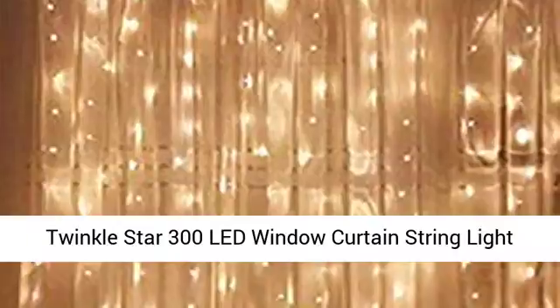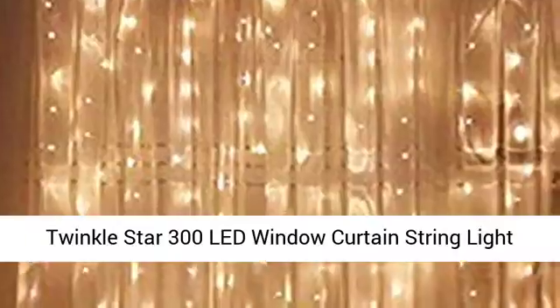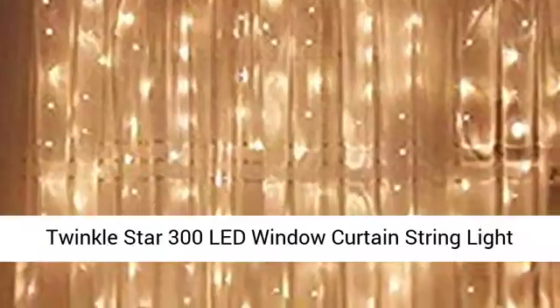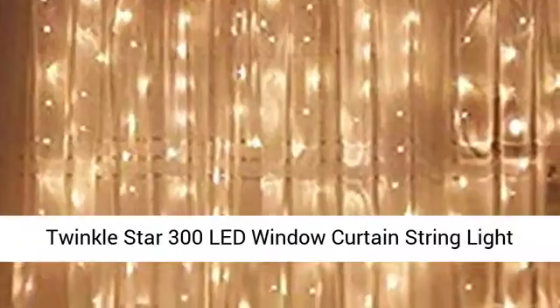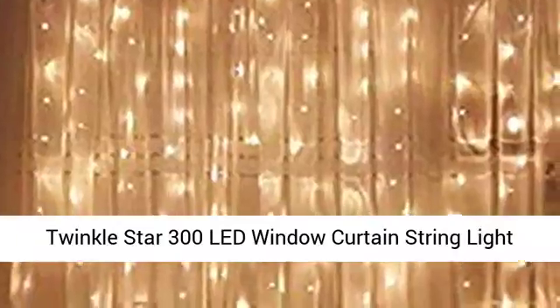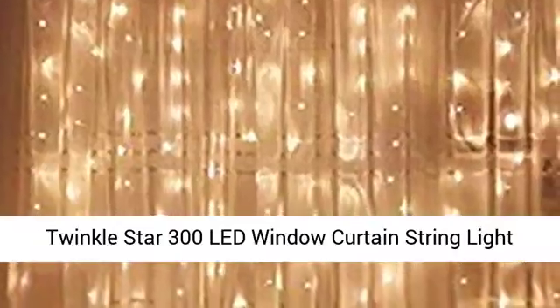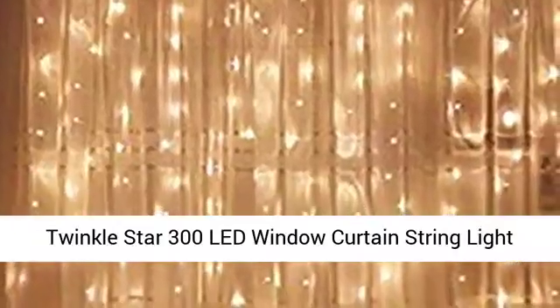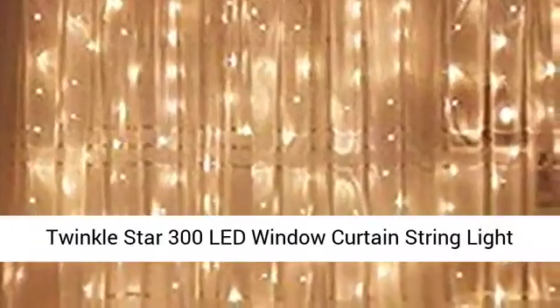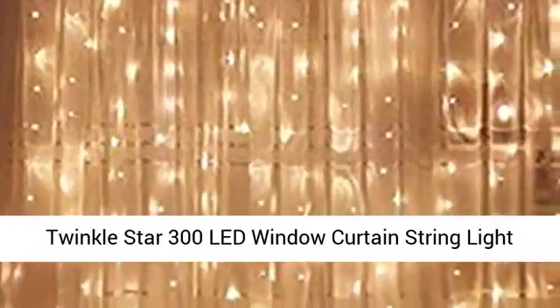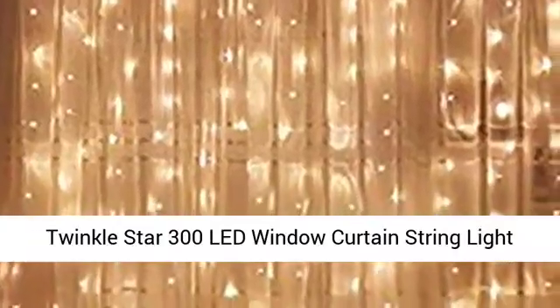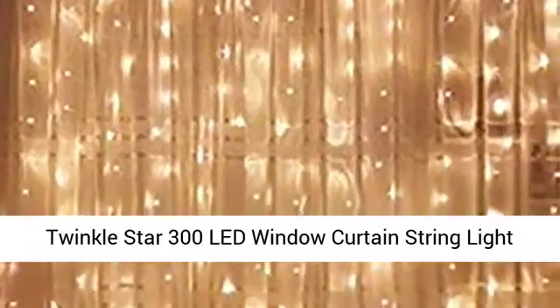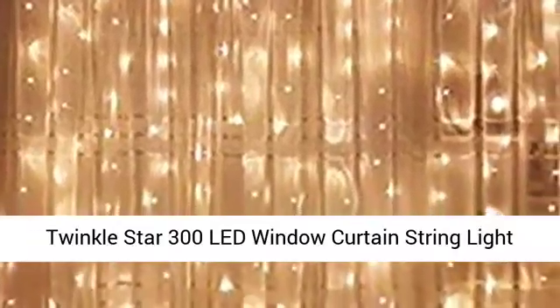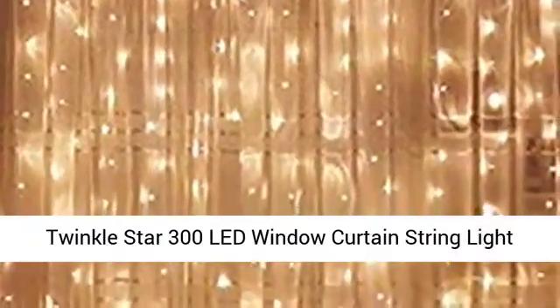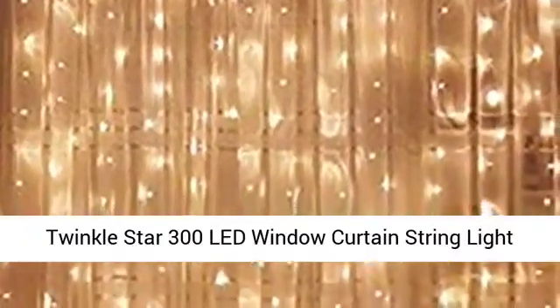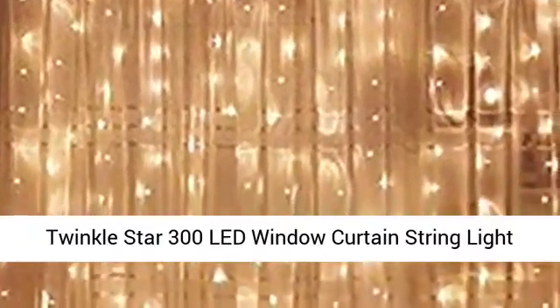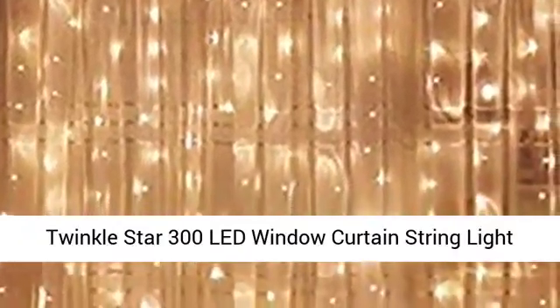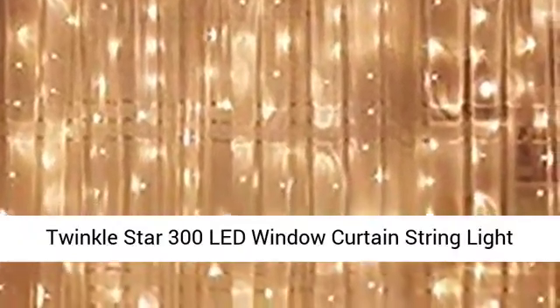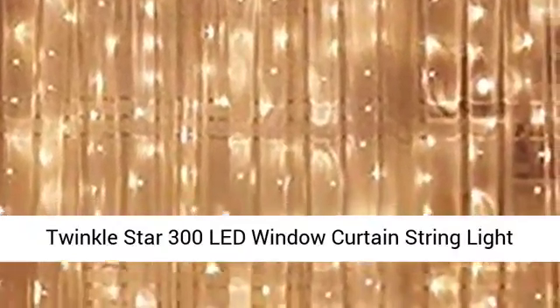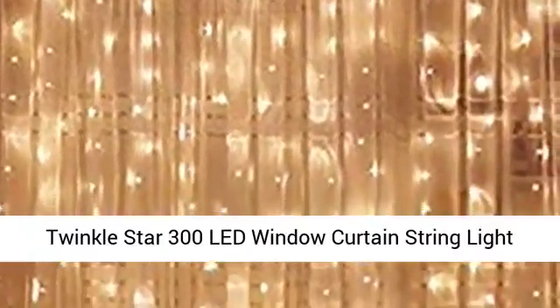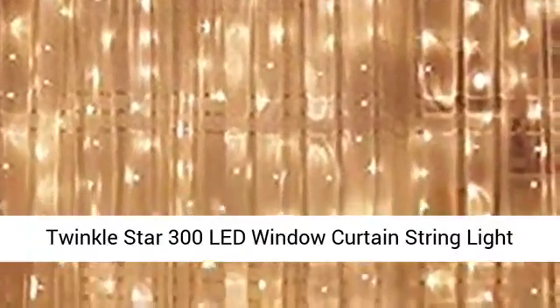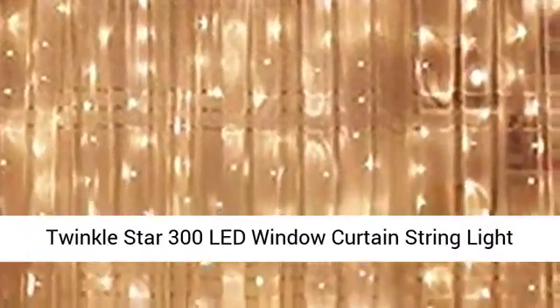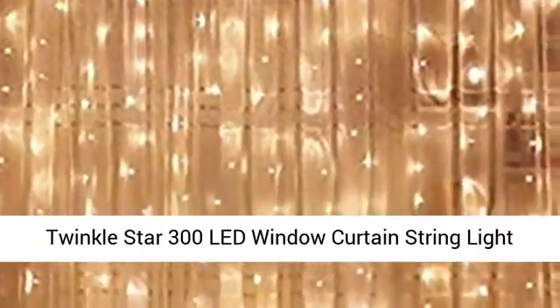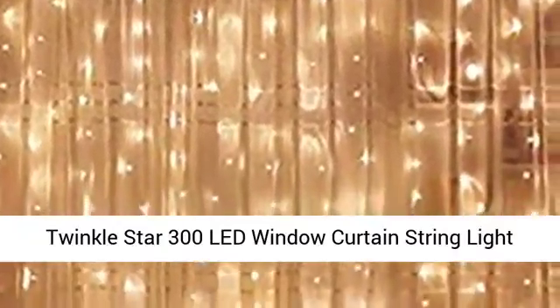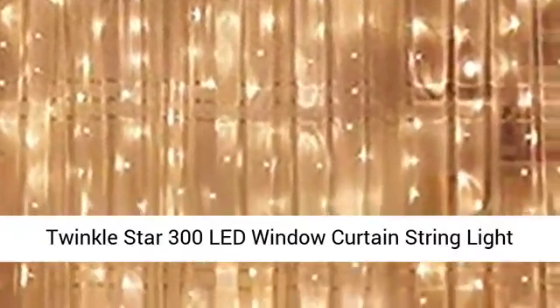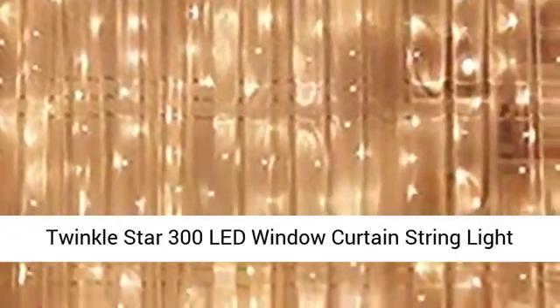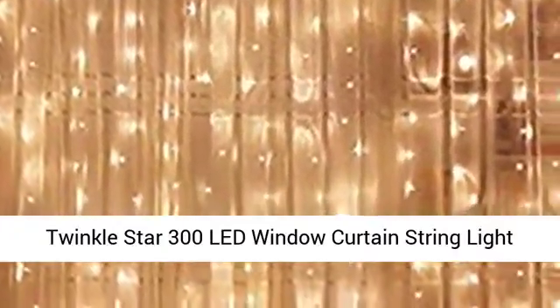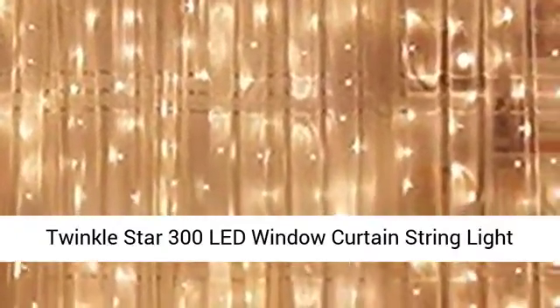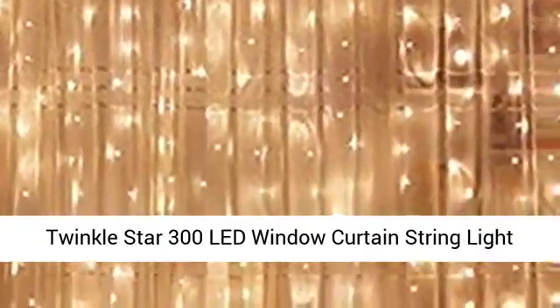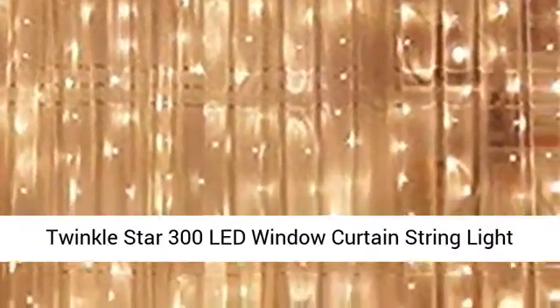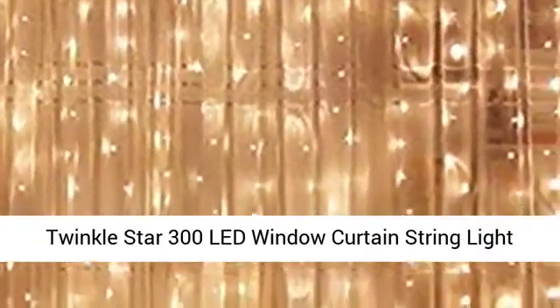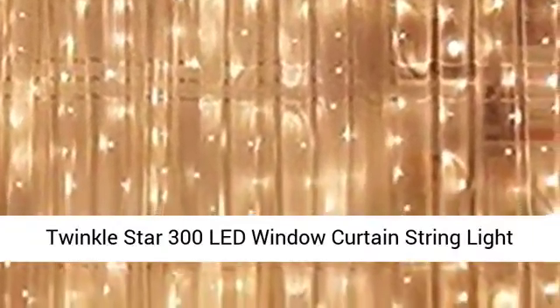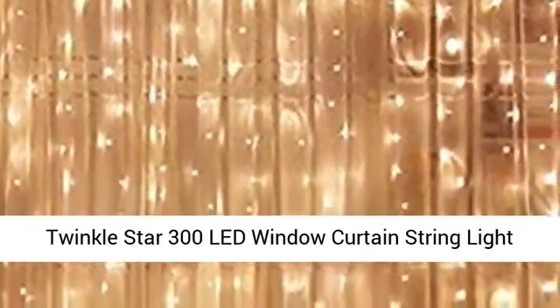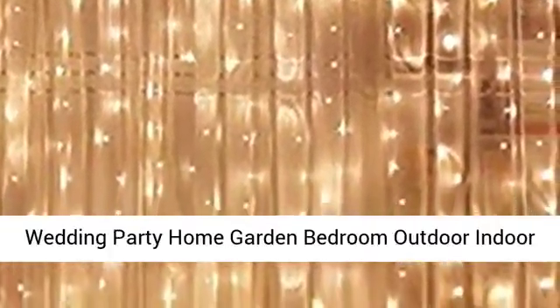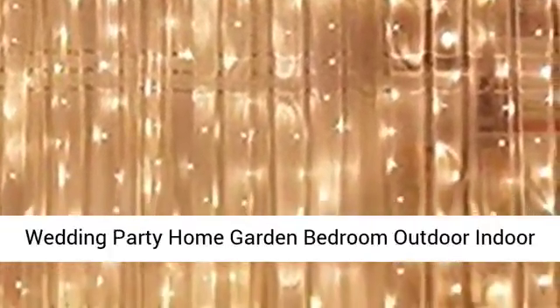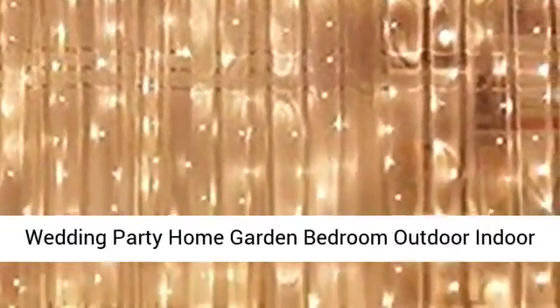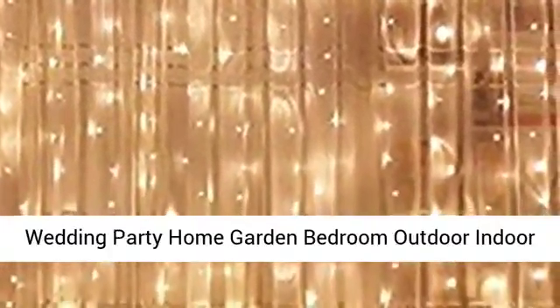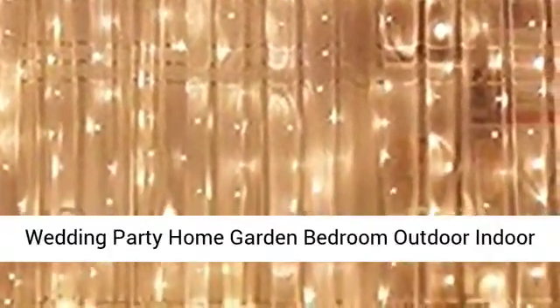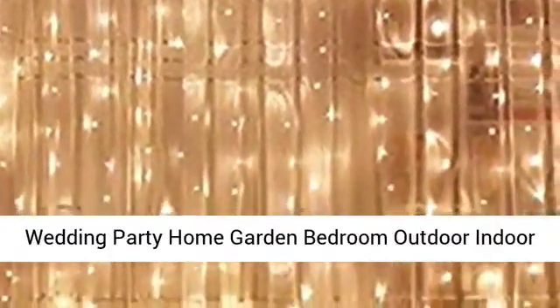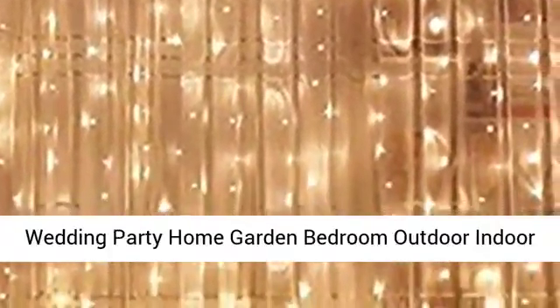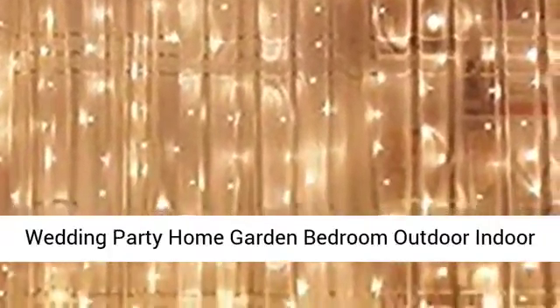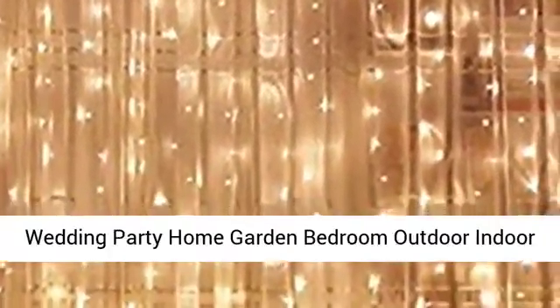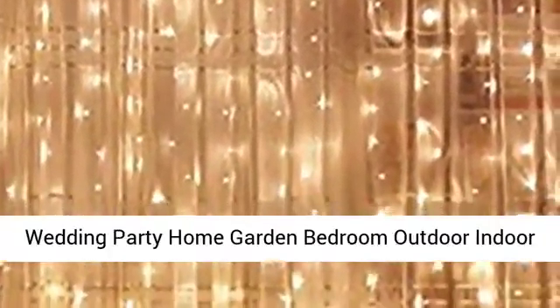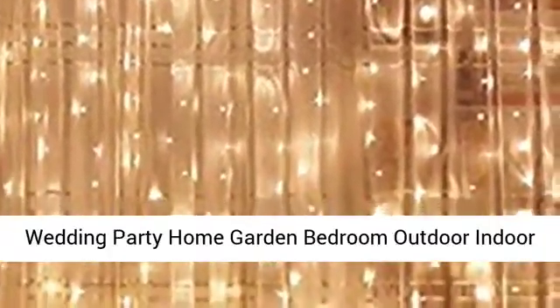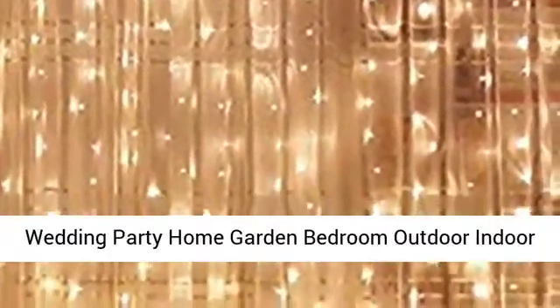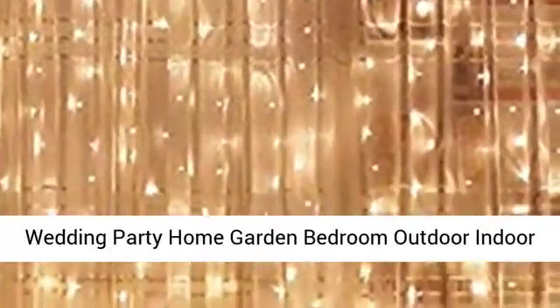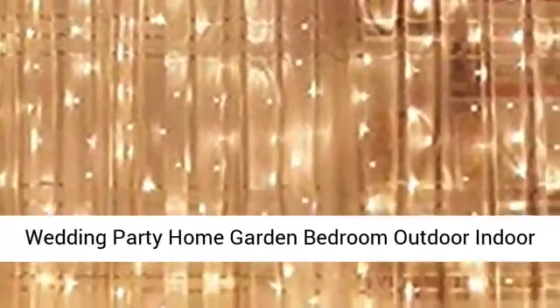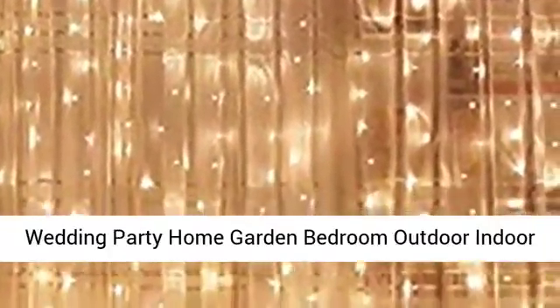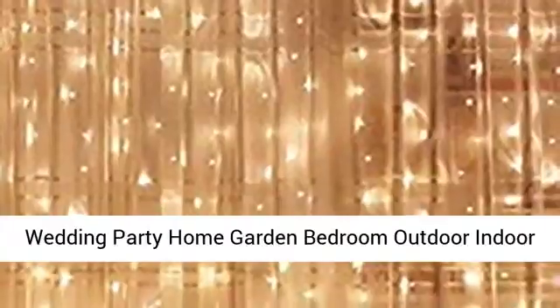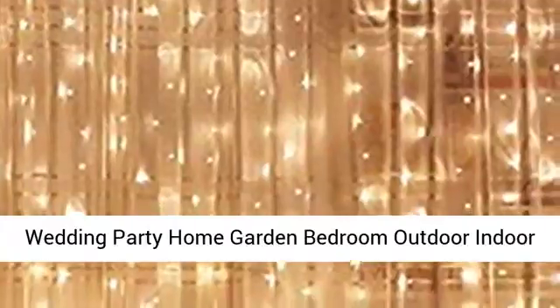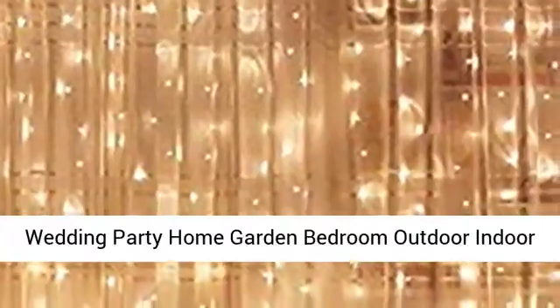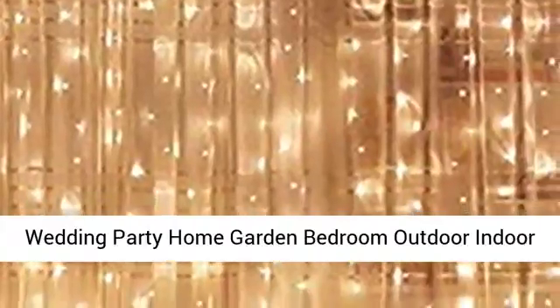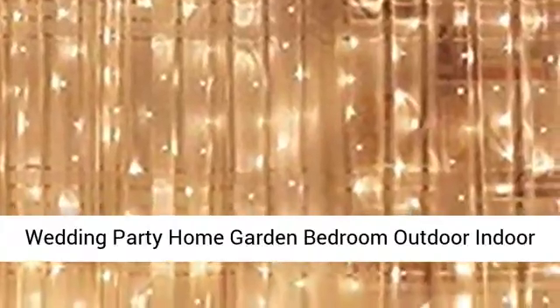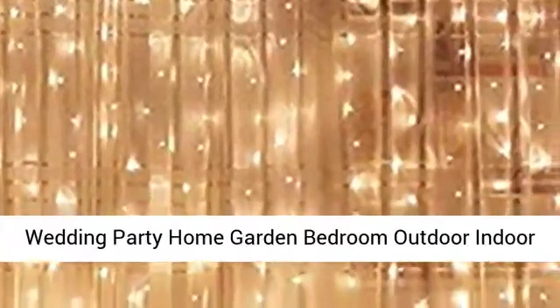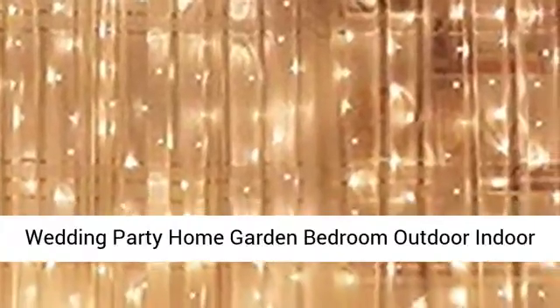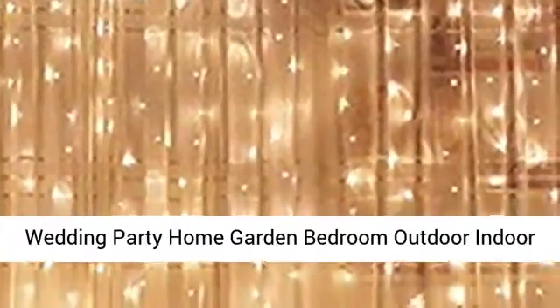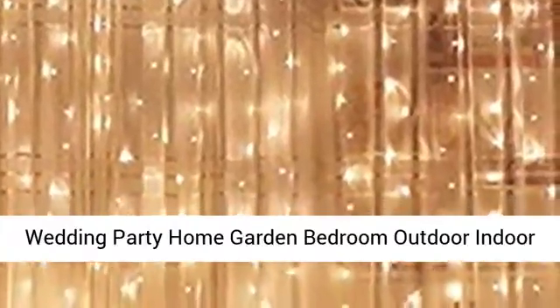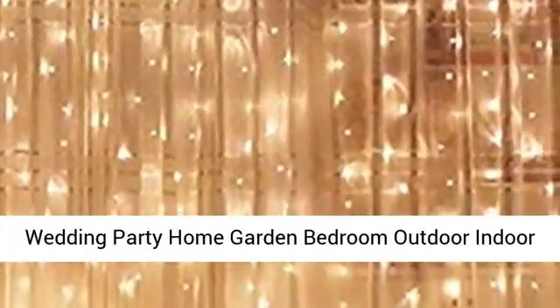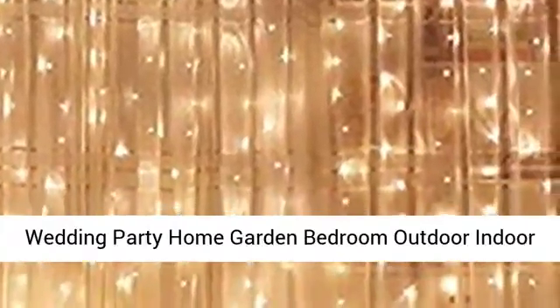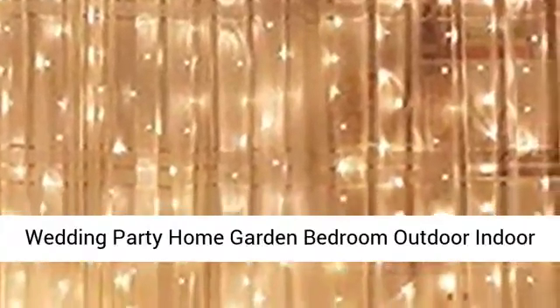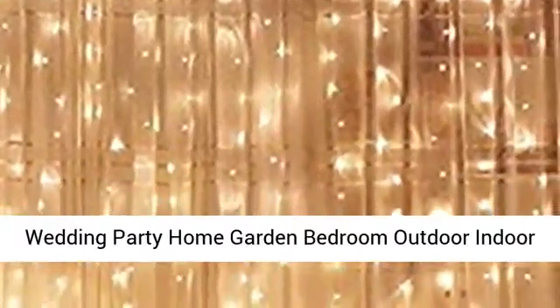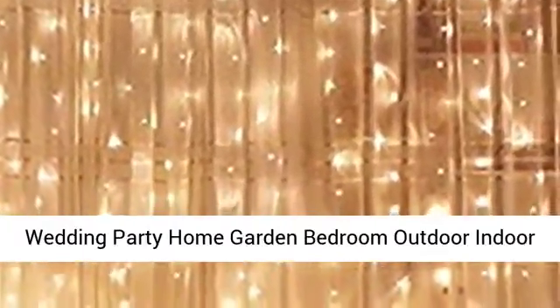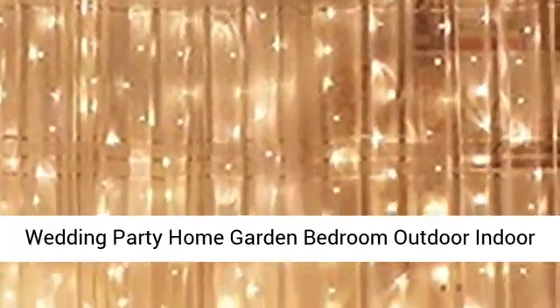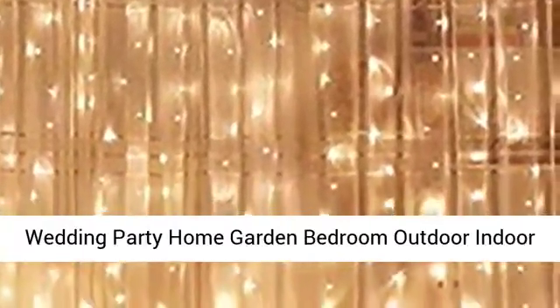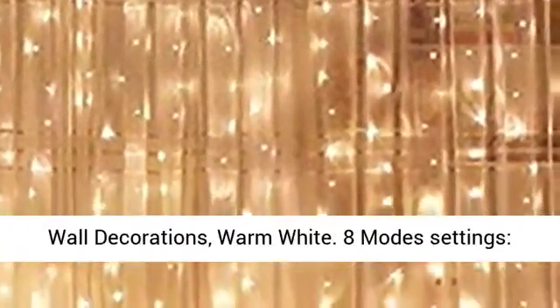Twinkle Star 300 LED Window Curtain String Light — for Wedding, Party, Home, Garden, Bedroom, Outdoor and Indoor Wall Decorations. Warm White.